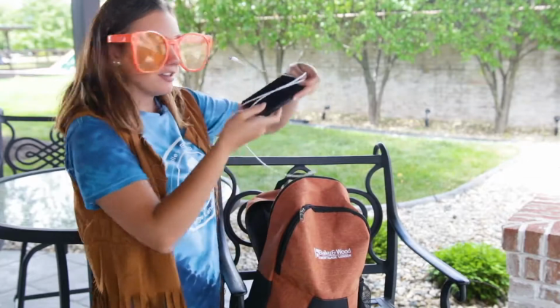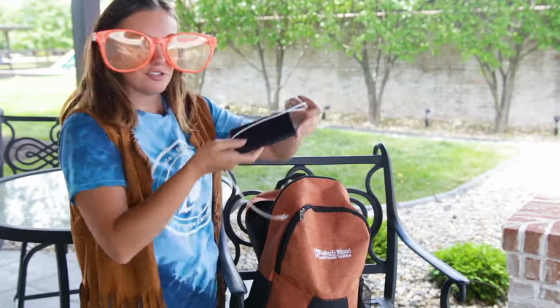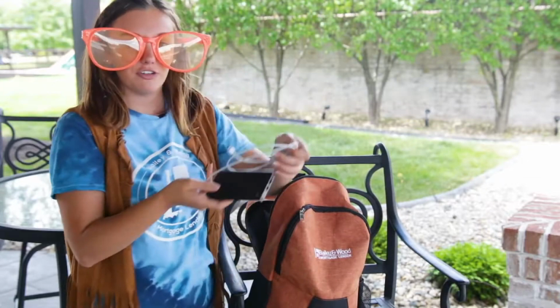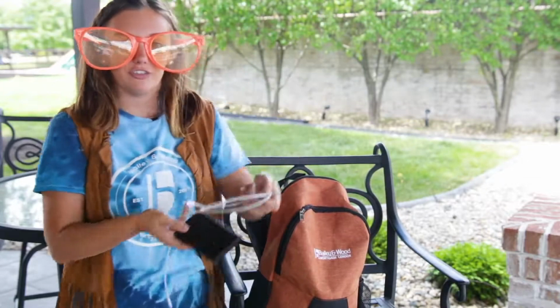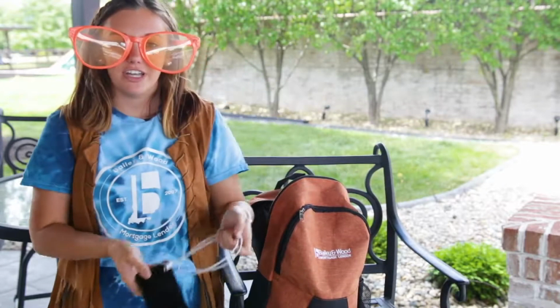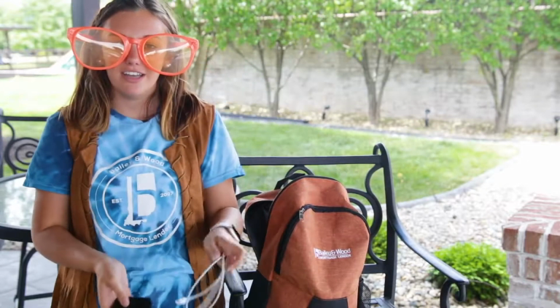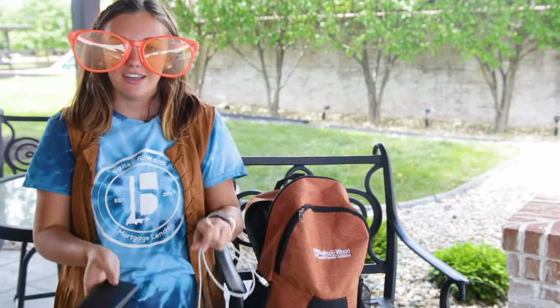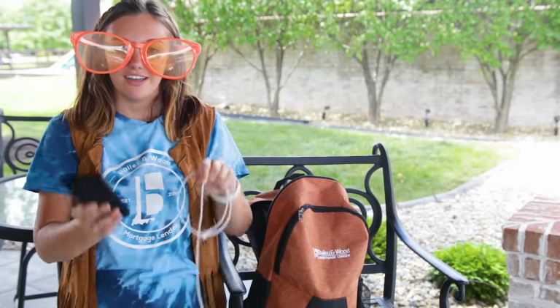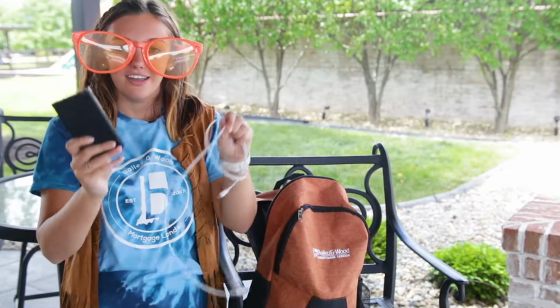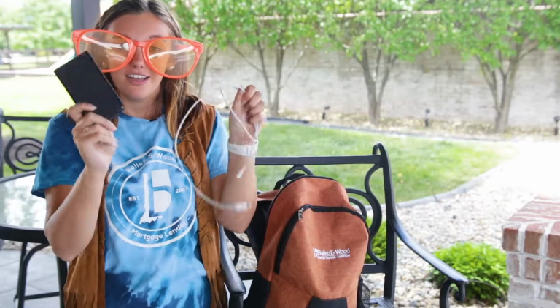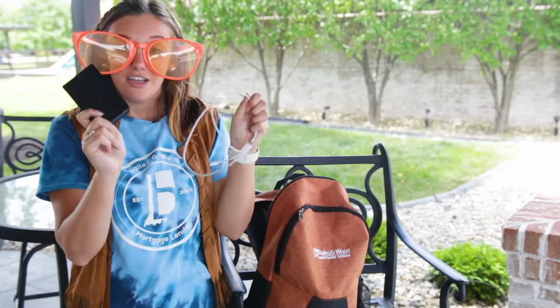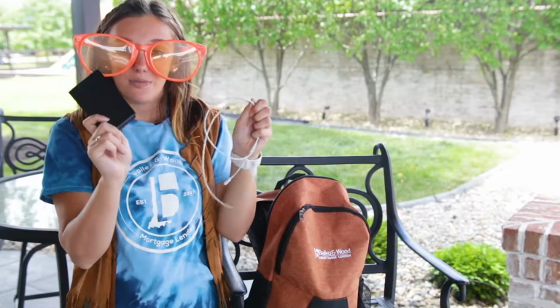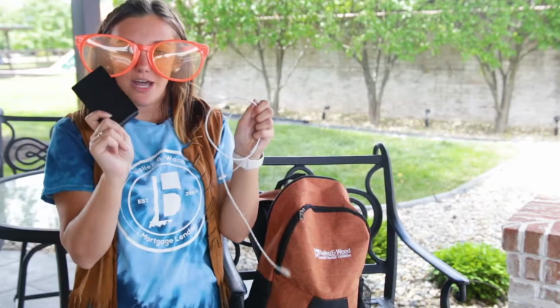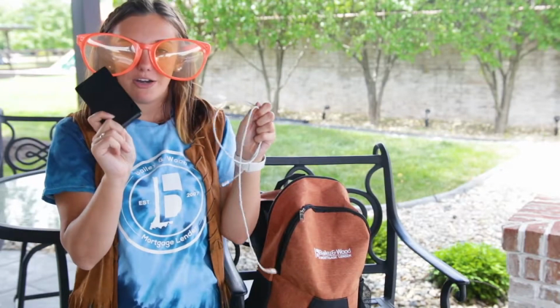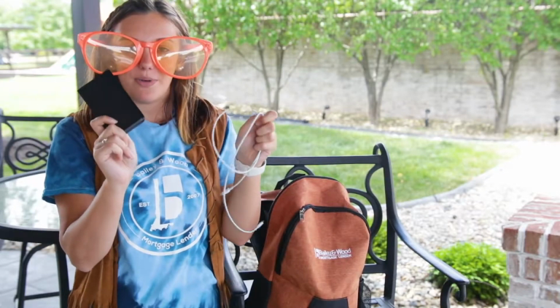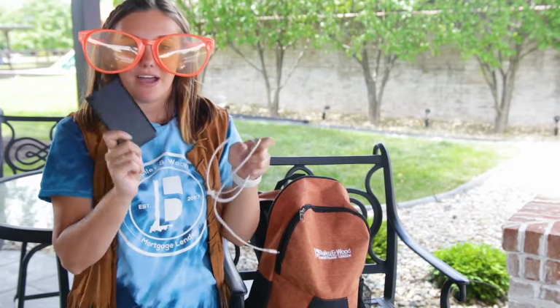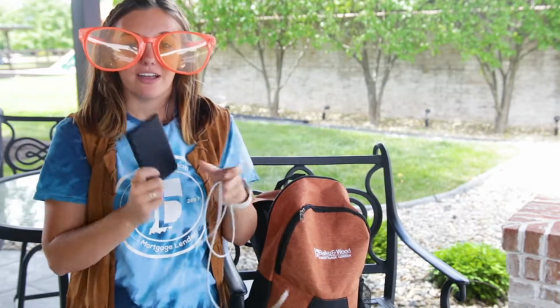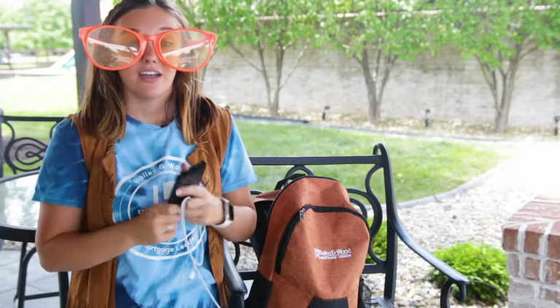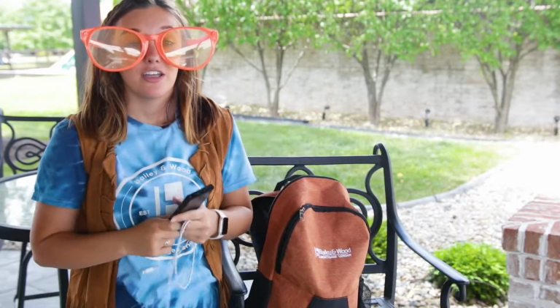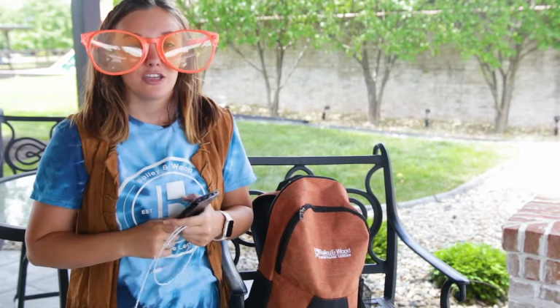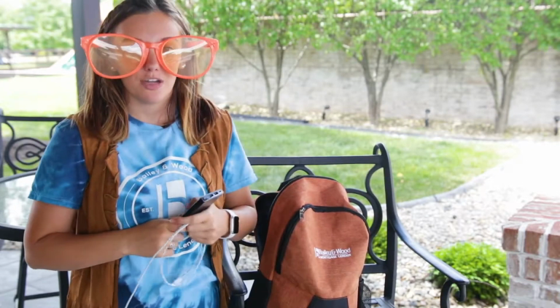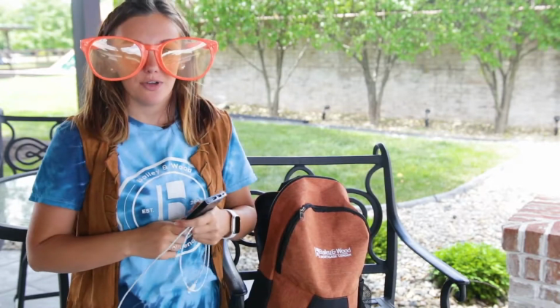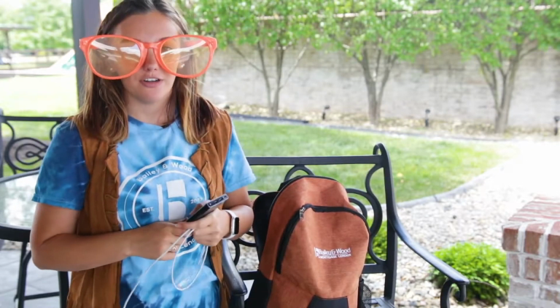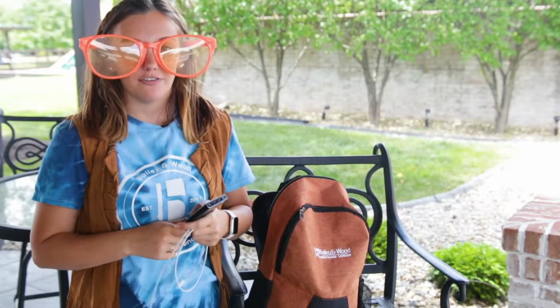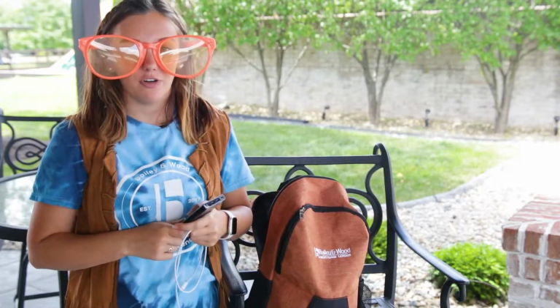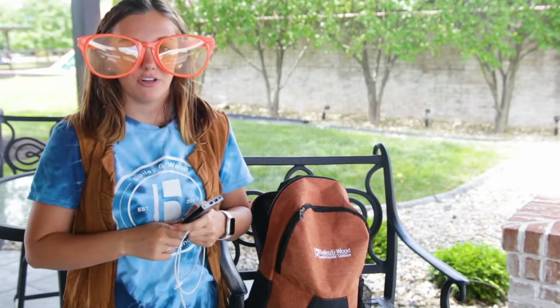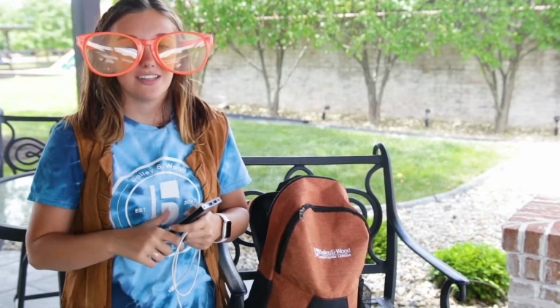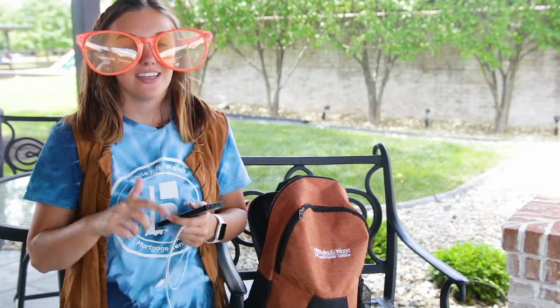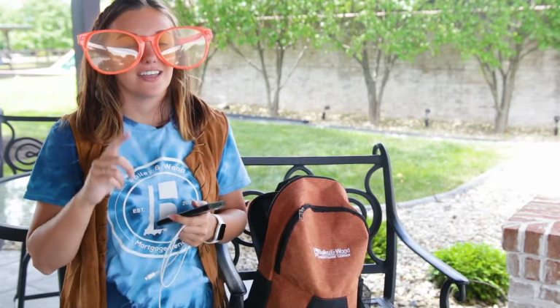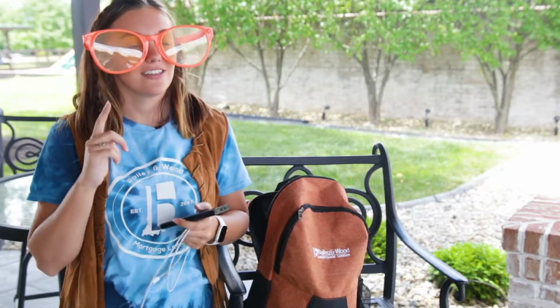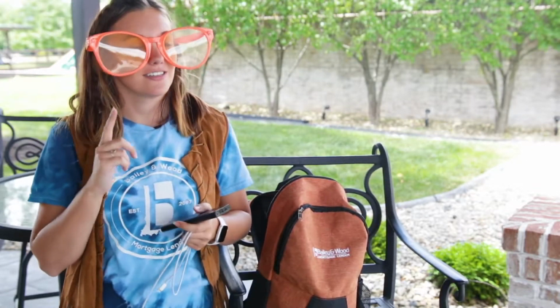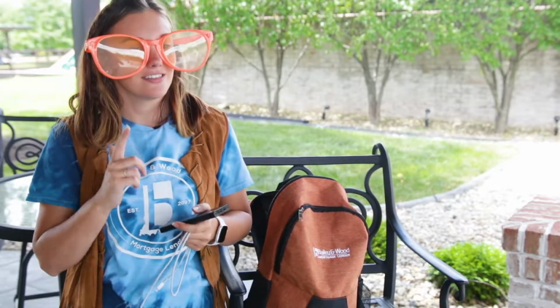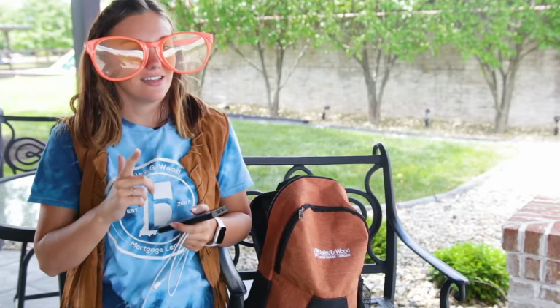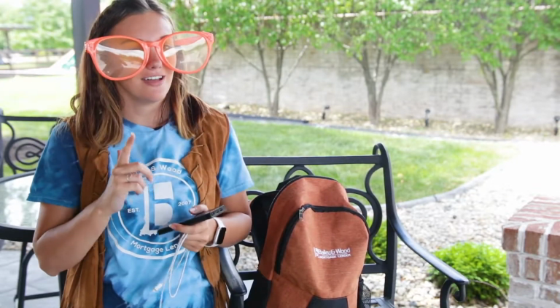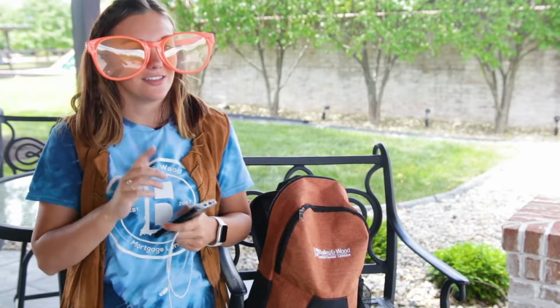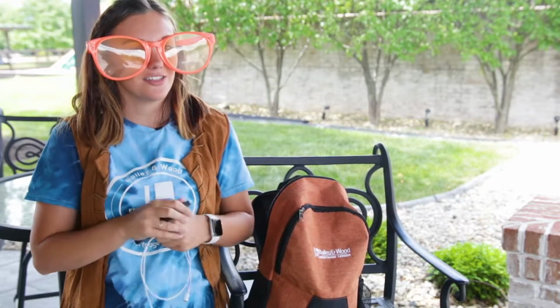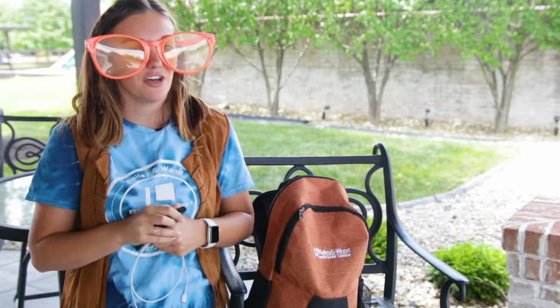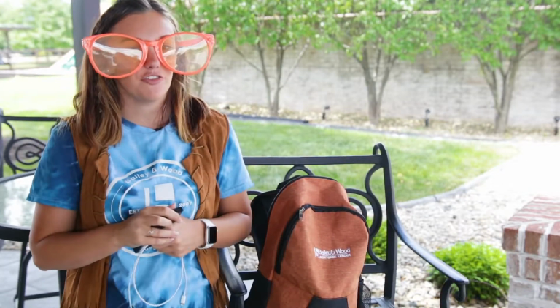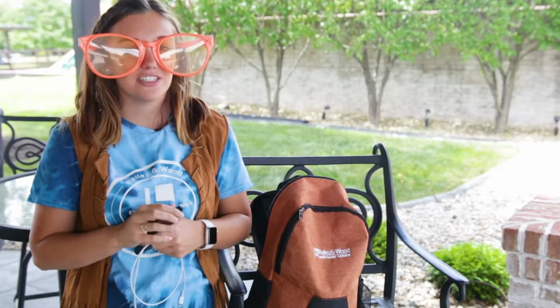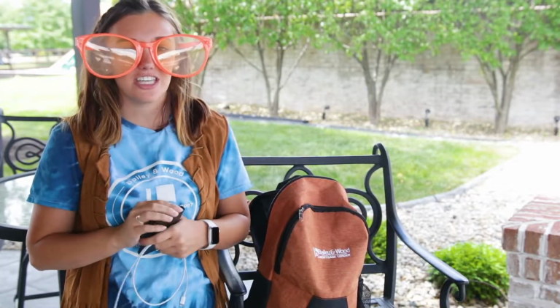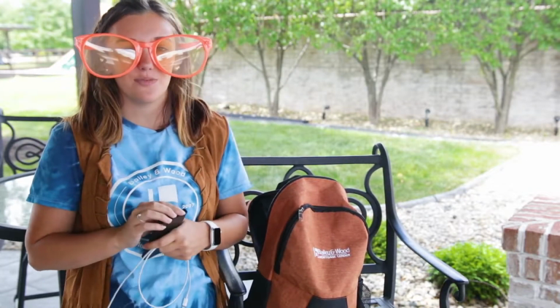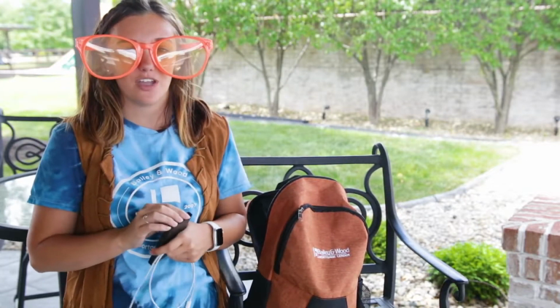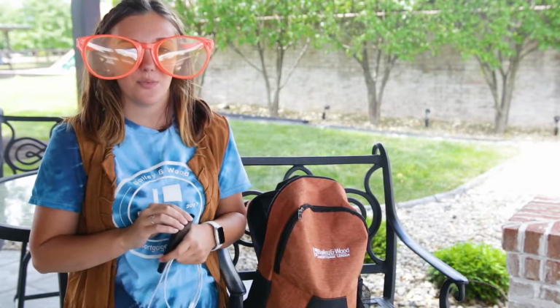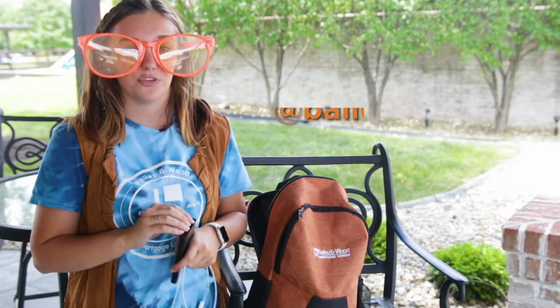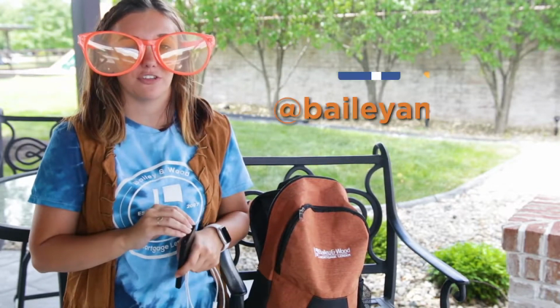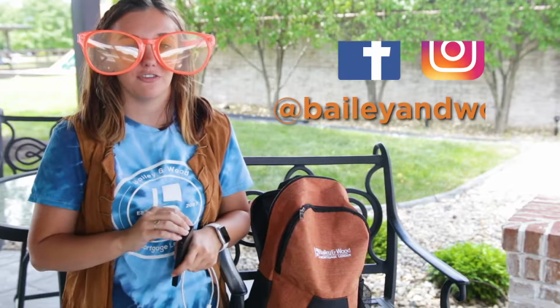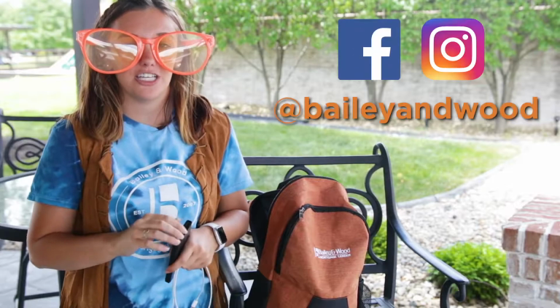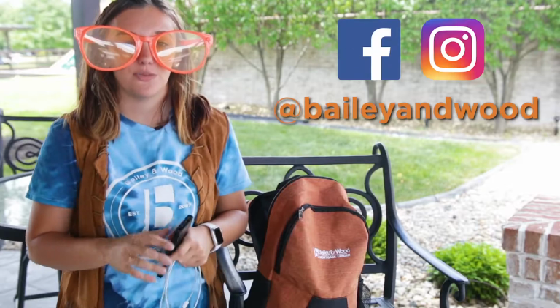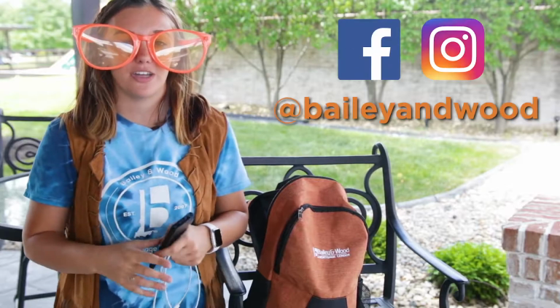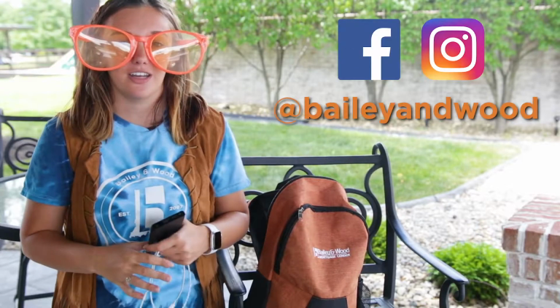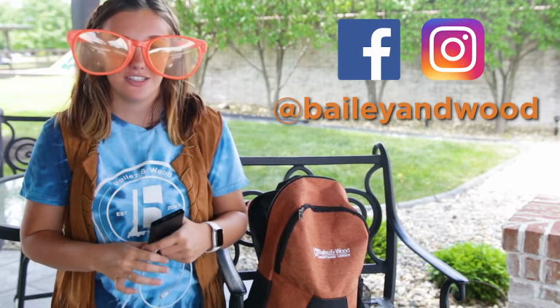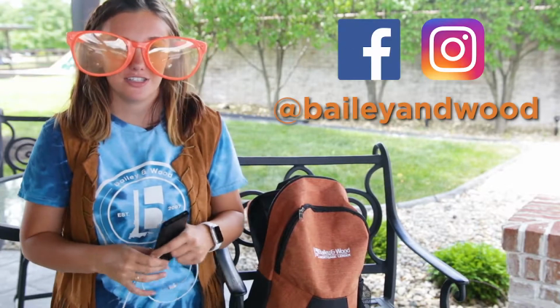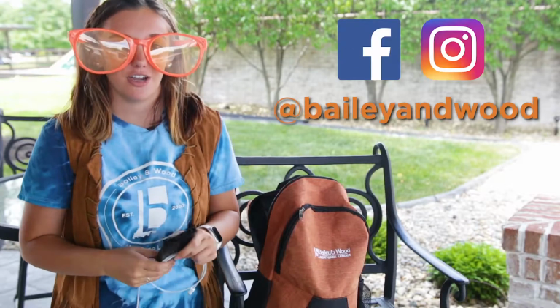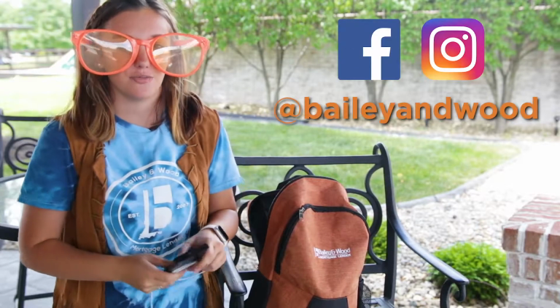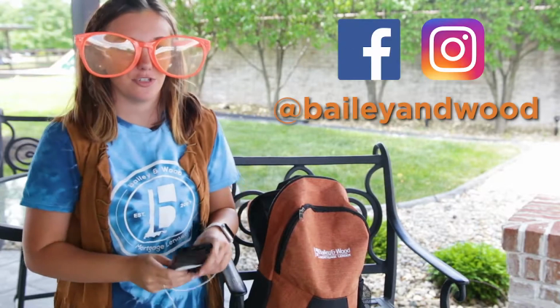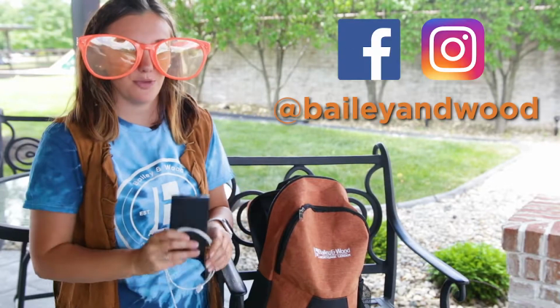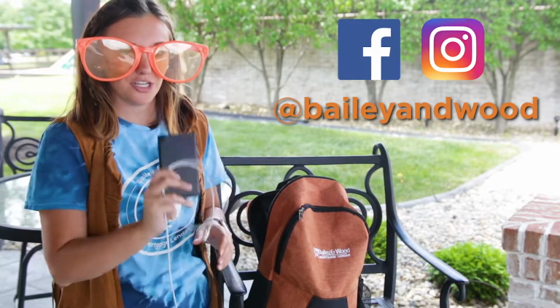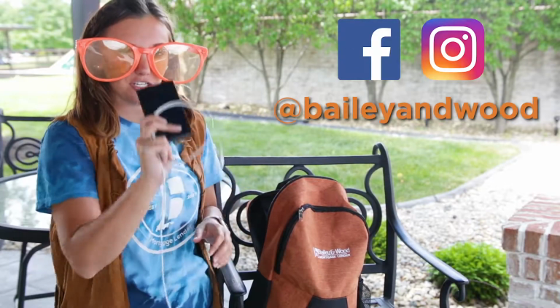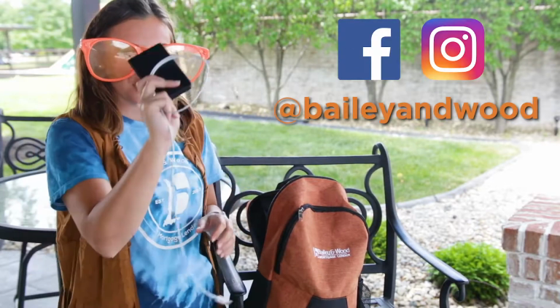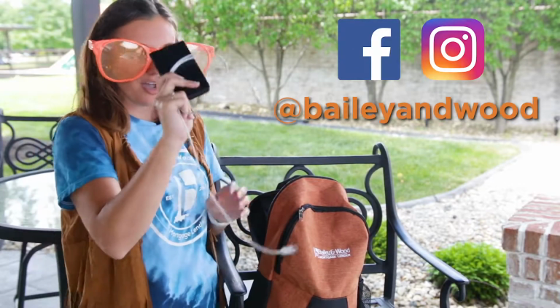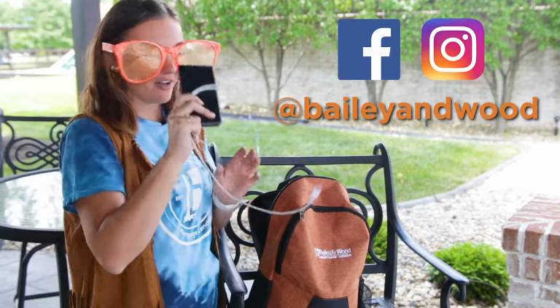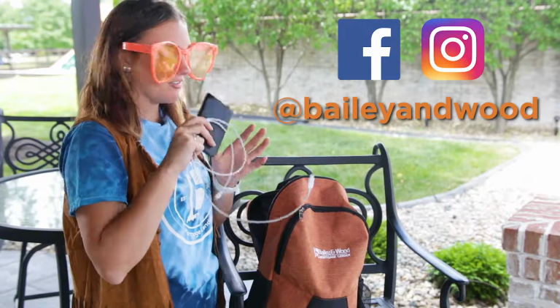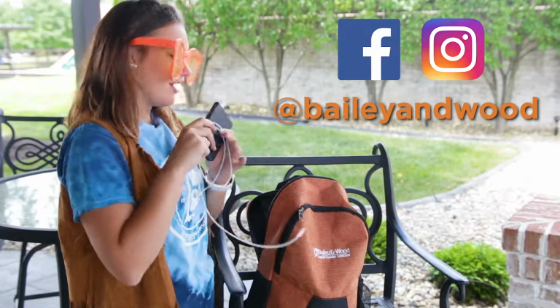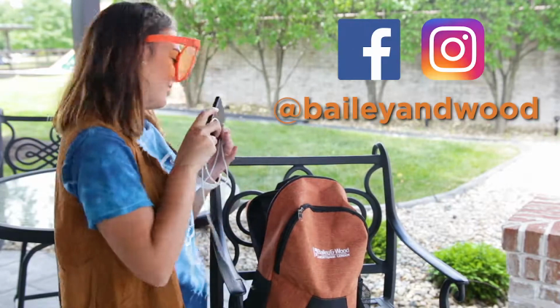Also, don't forget your battery pack. You're gonna be on your phone a lot taking tons of selfies, keeping up with our Facebook and Instagram, so make sure you have that.